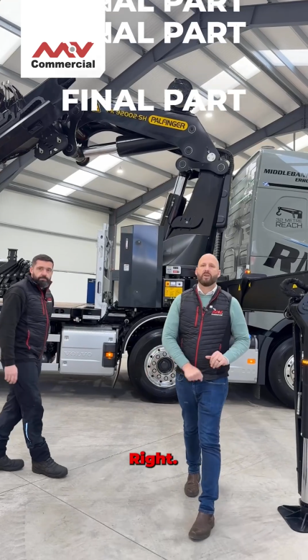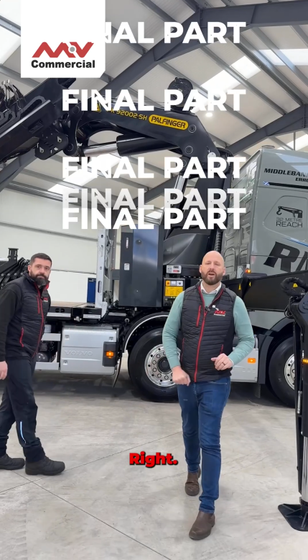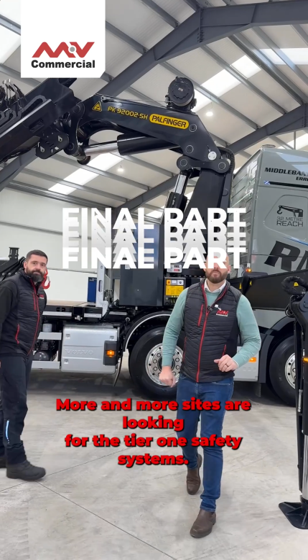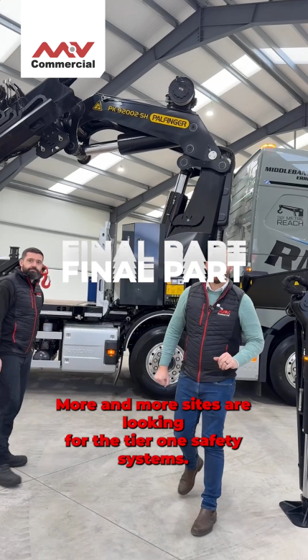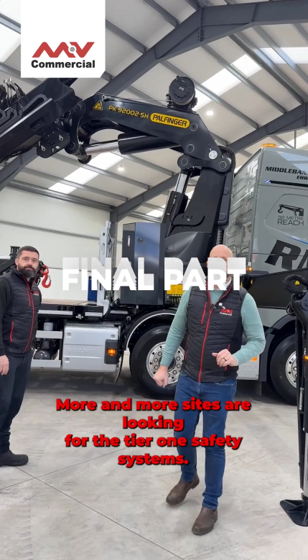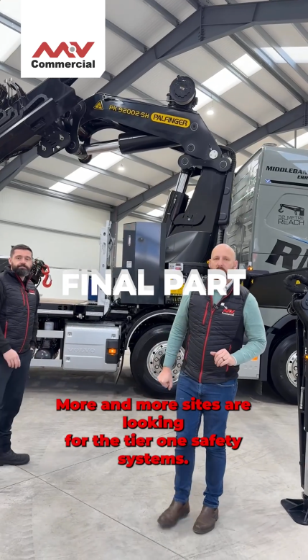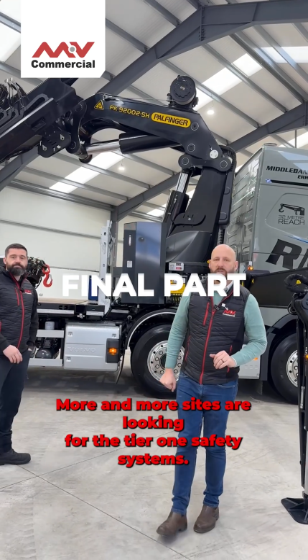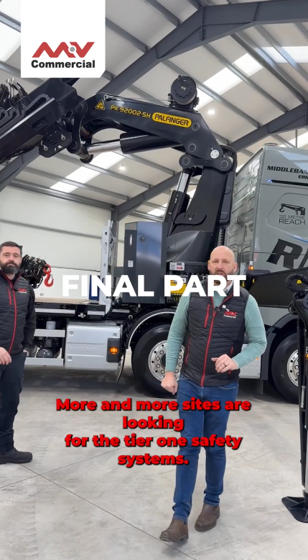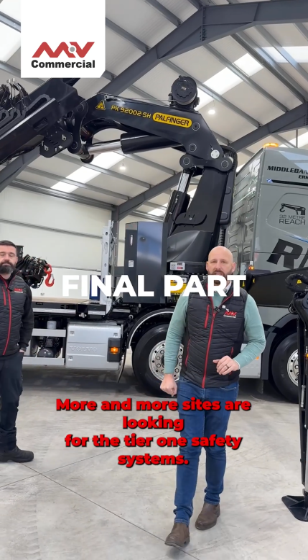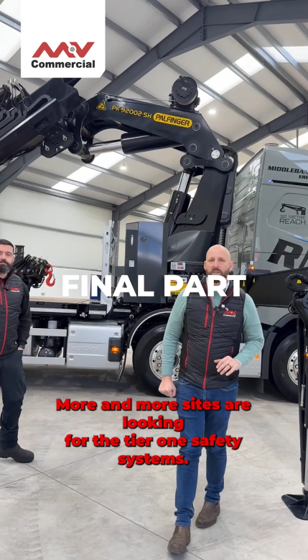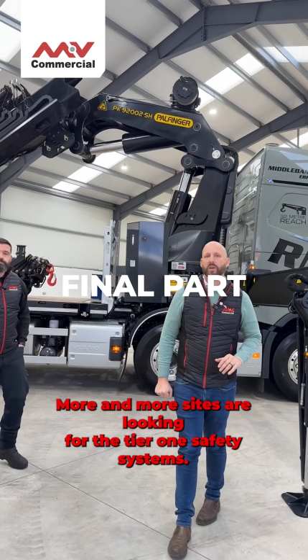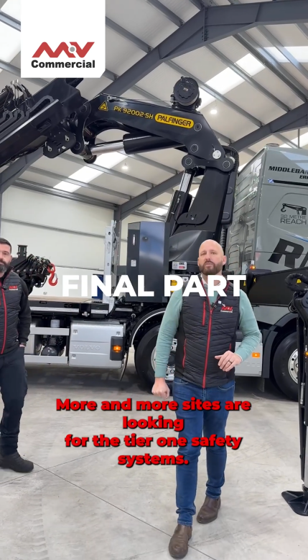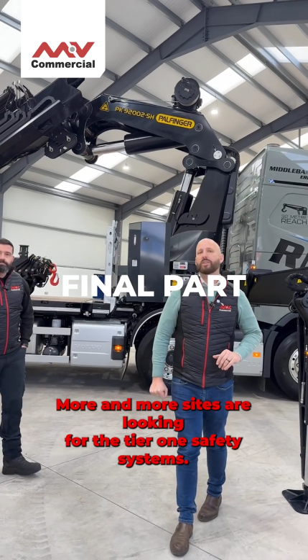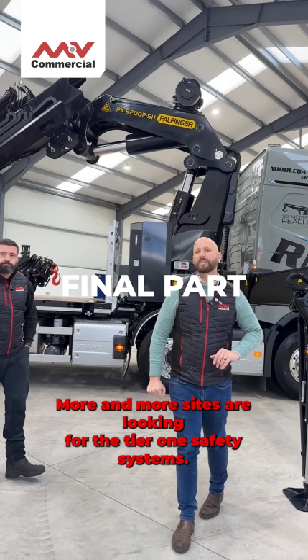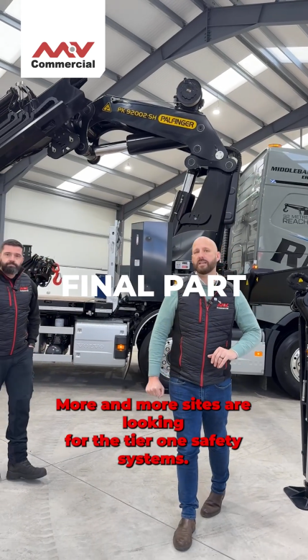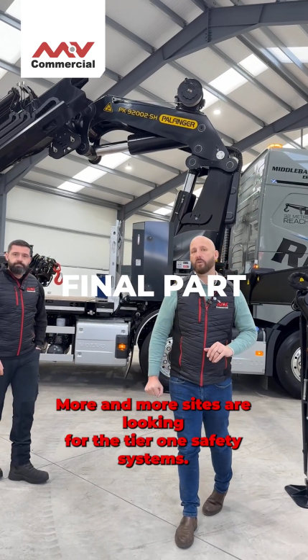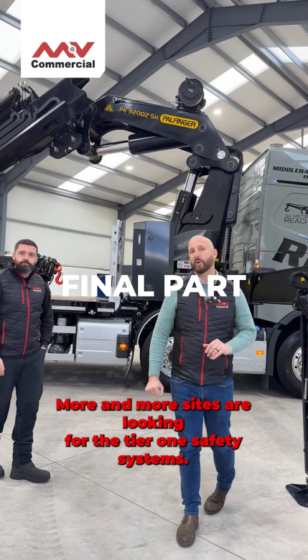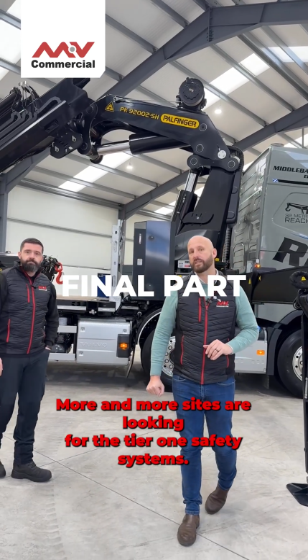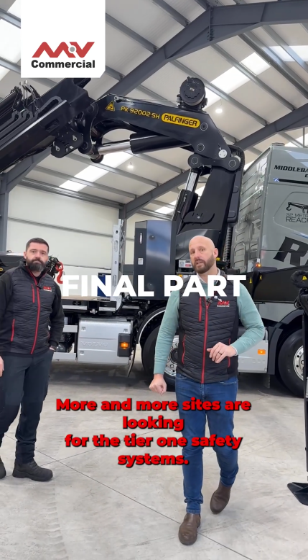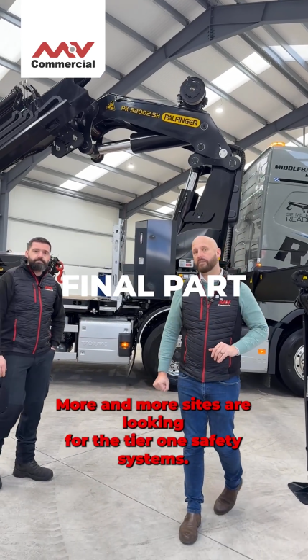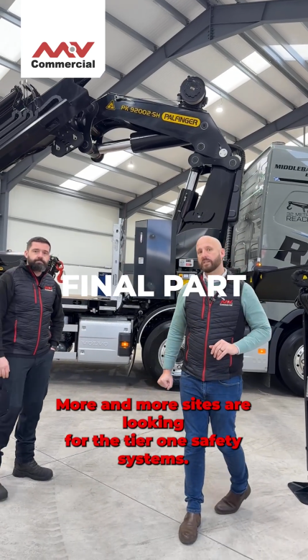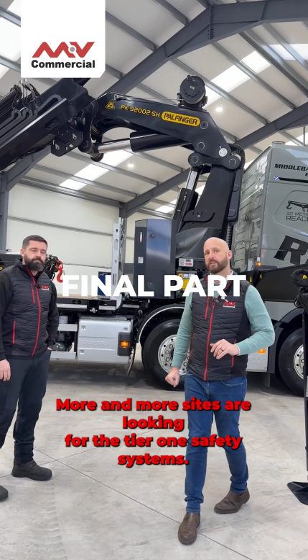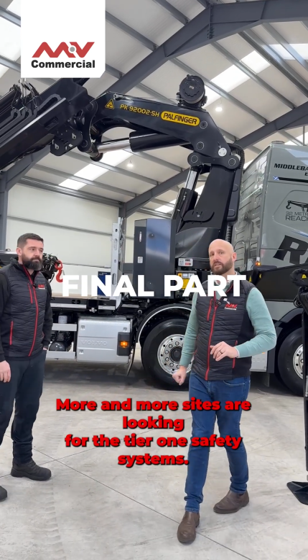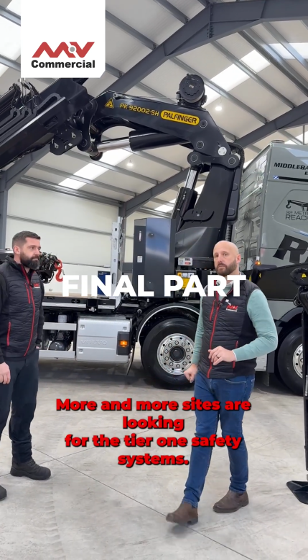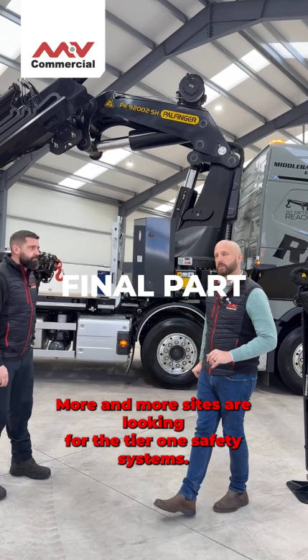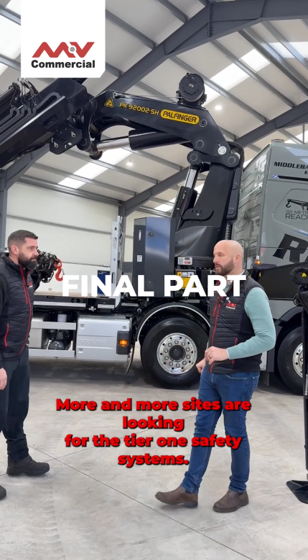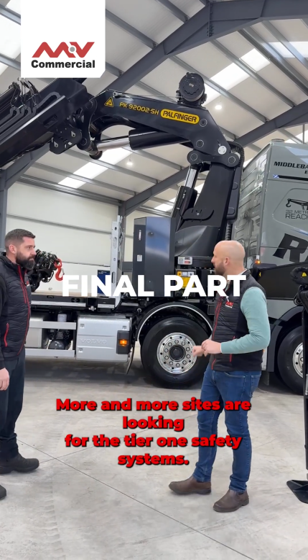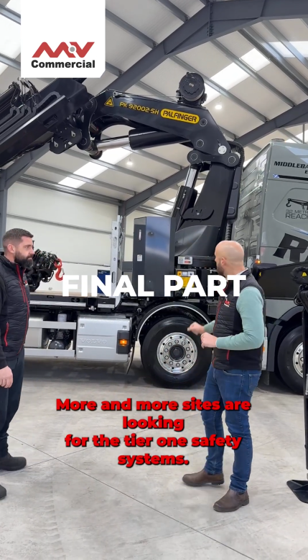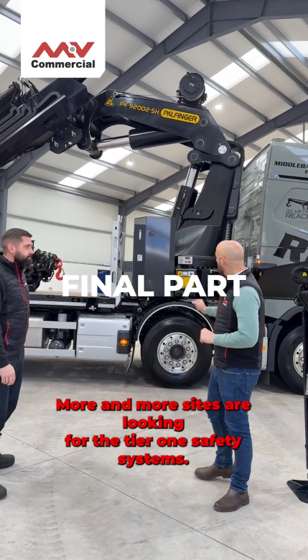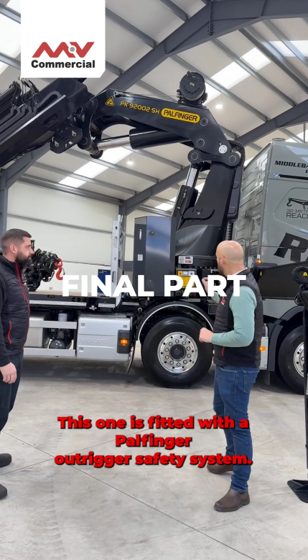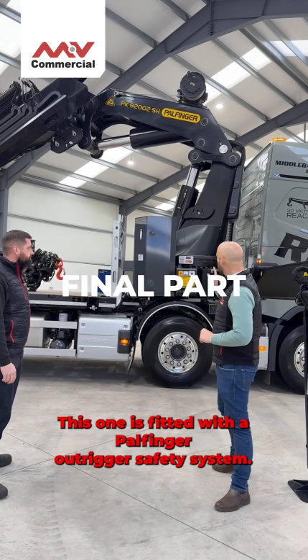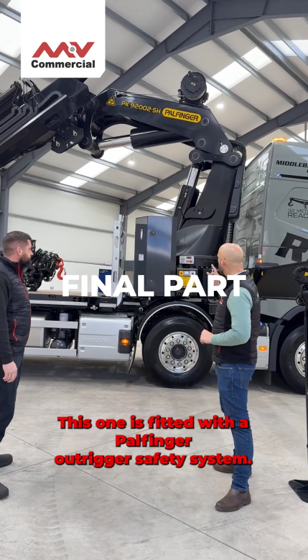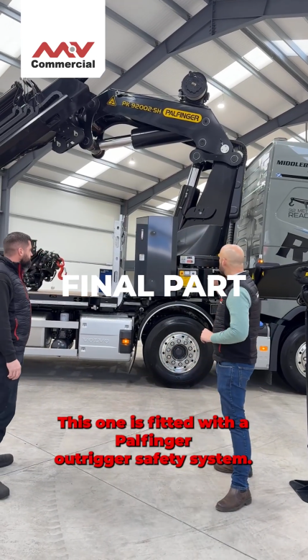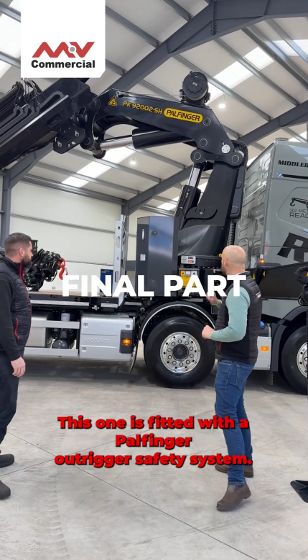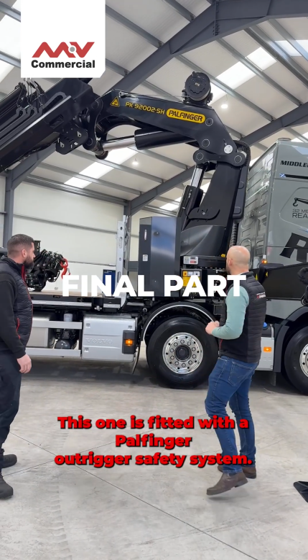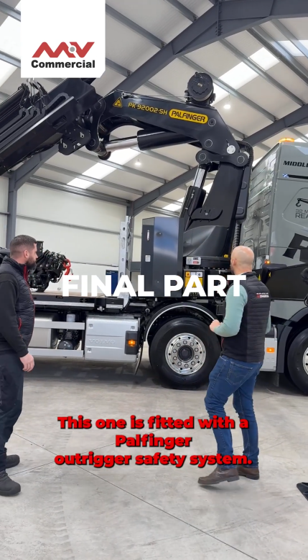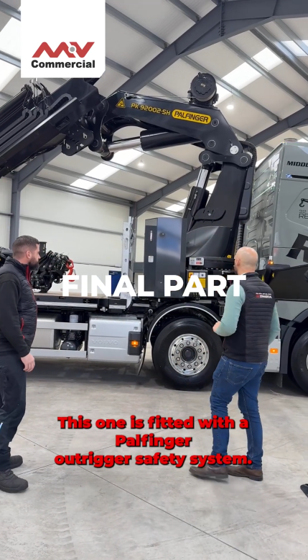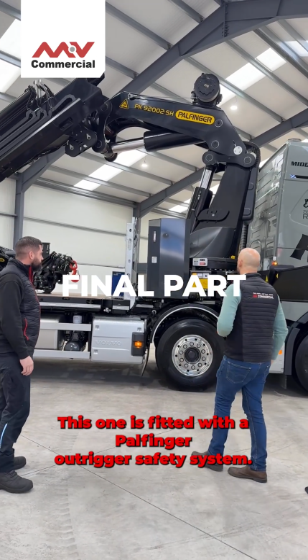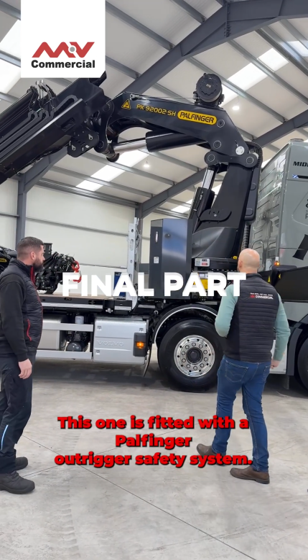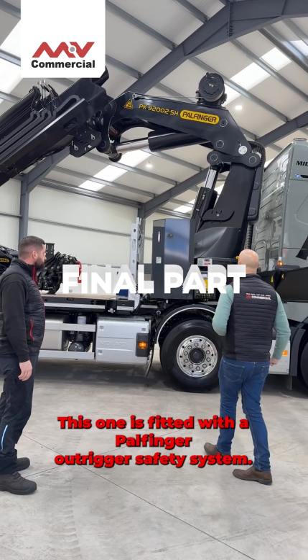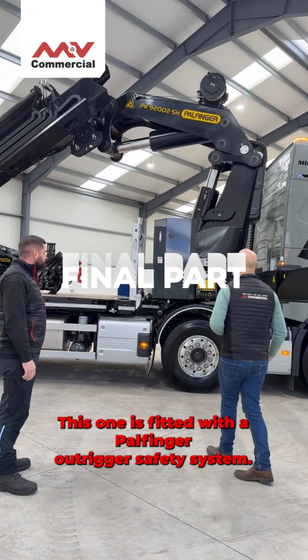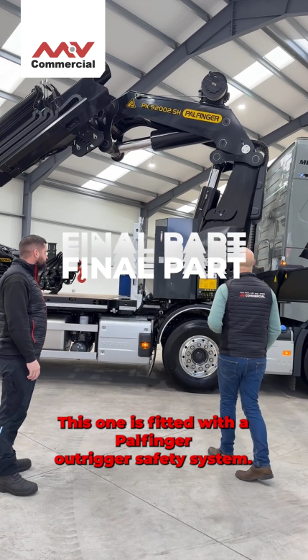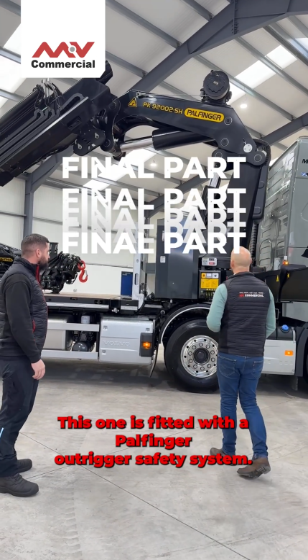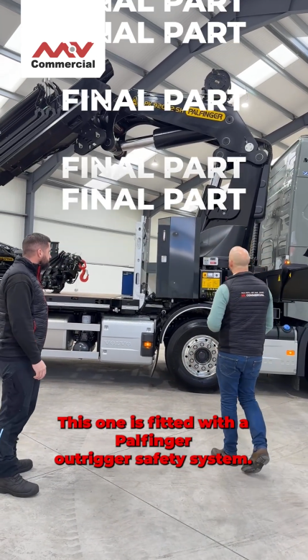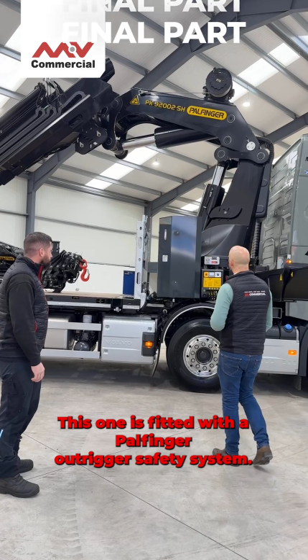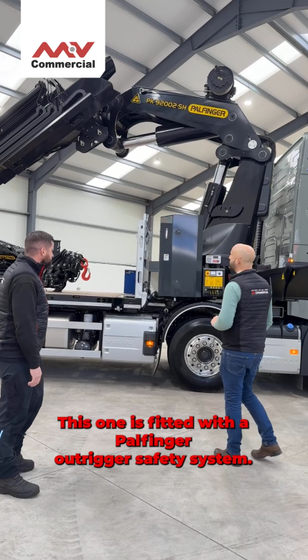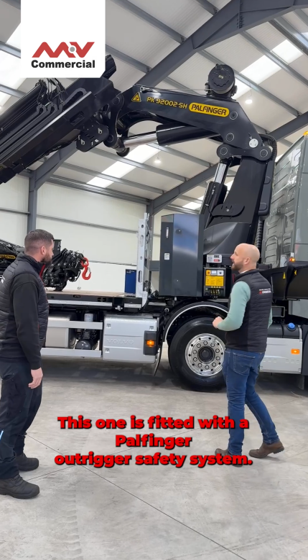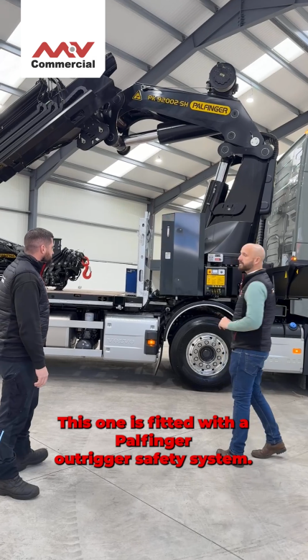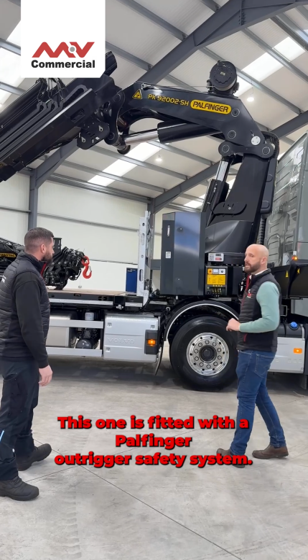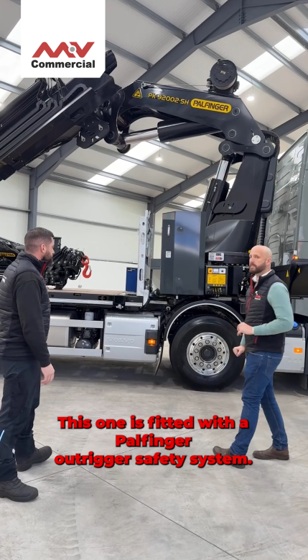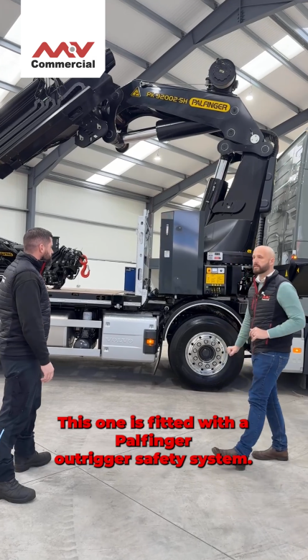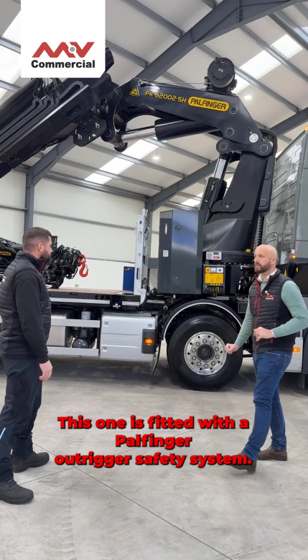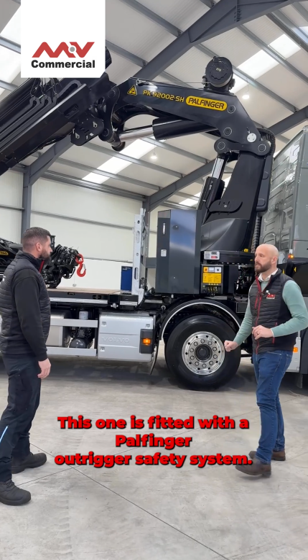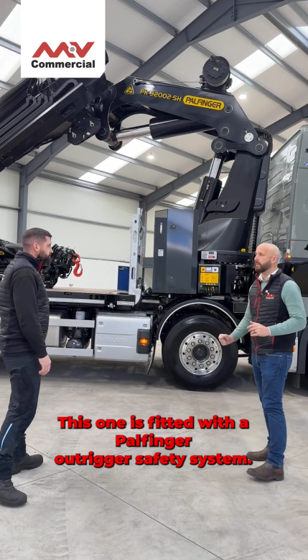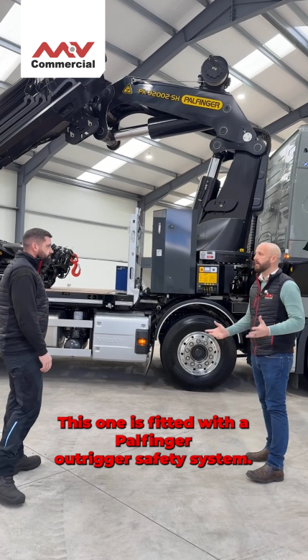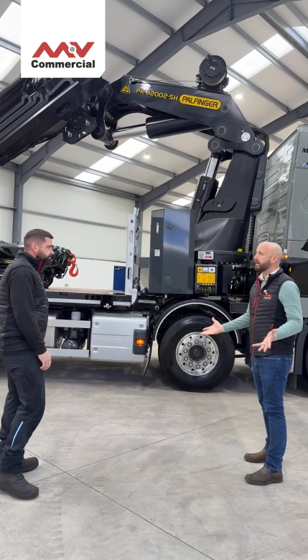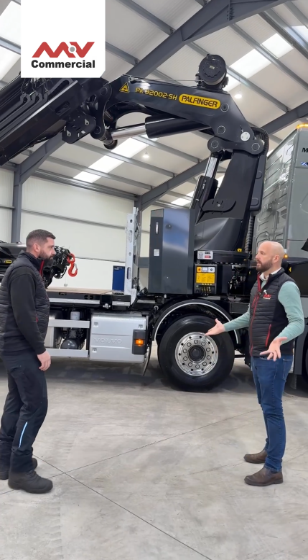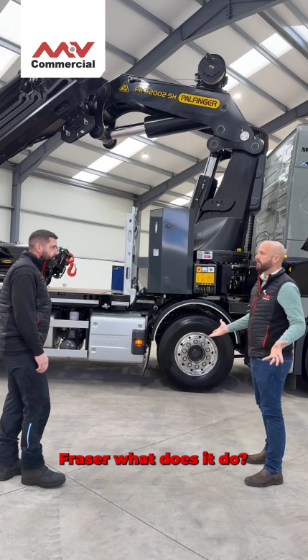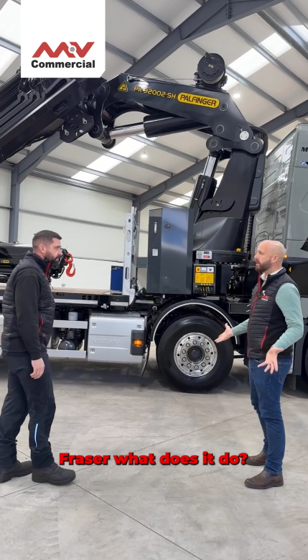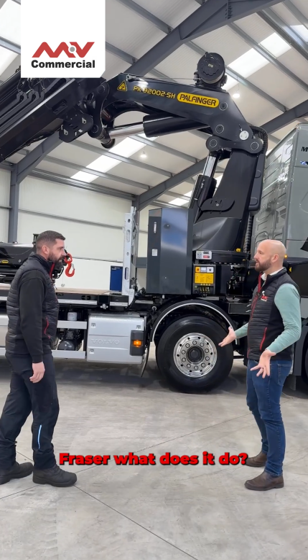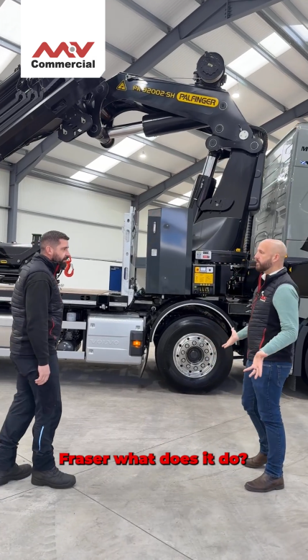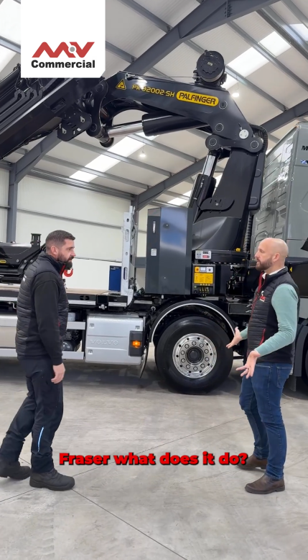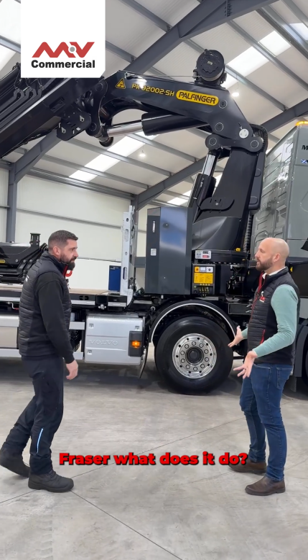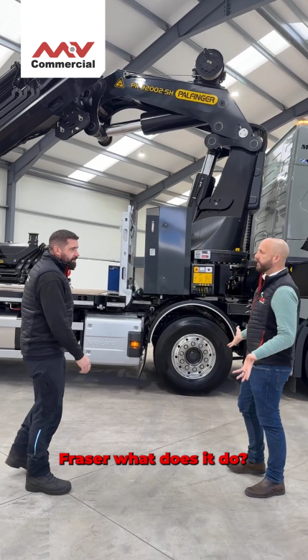Right, more and more sites are looking for the Tier 1 safety systems. This one is fitted with the Power Figure Outrigger Safety System. Fraser, what does it do?